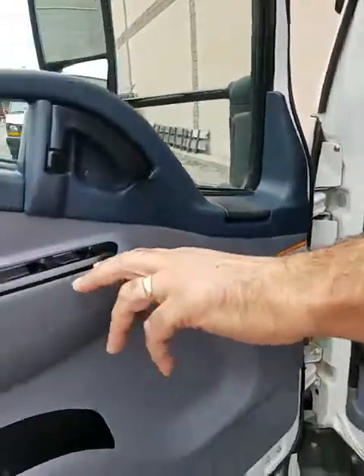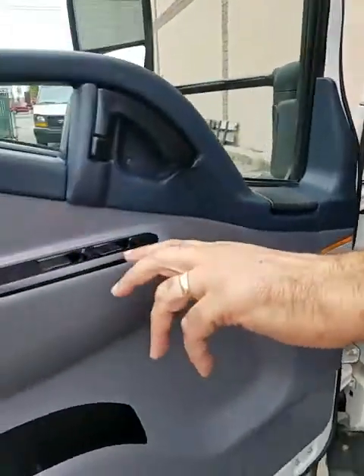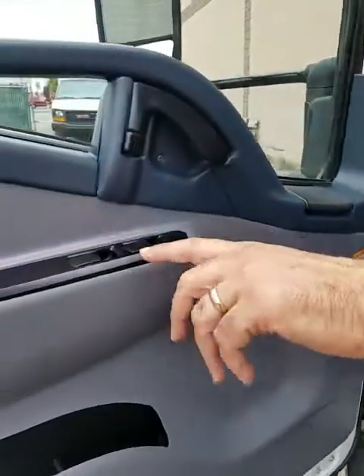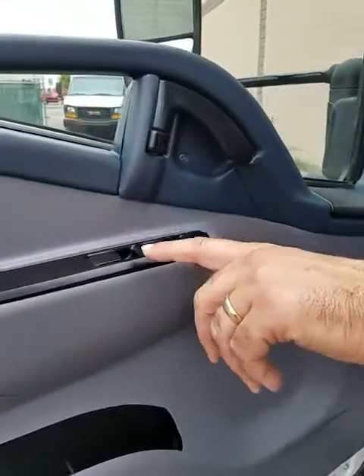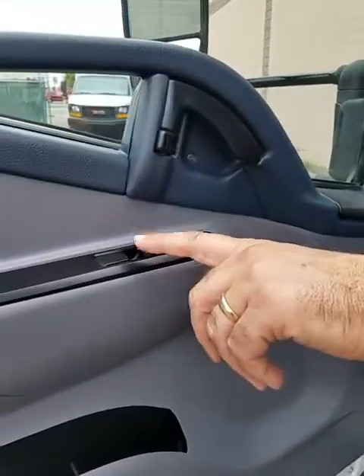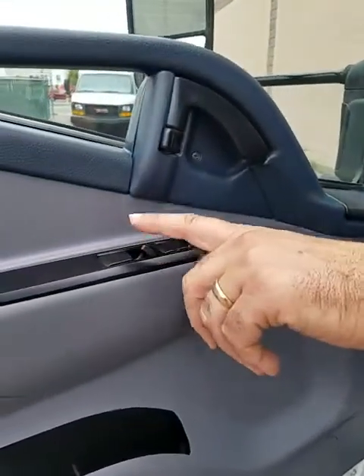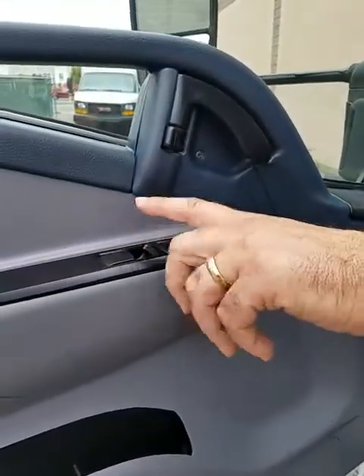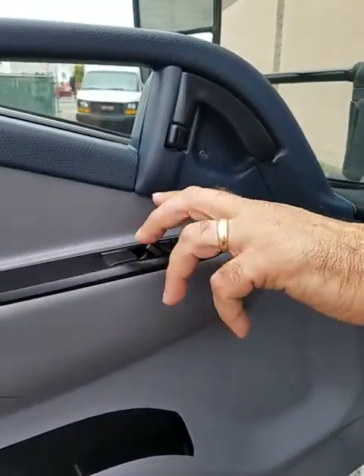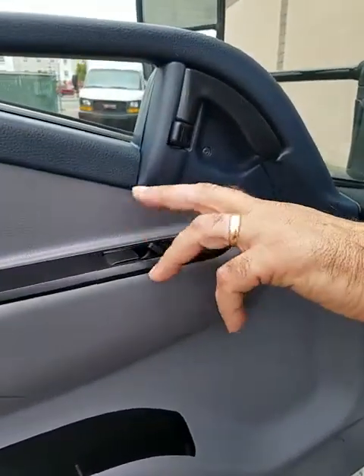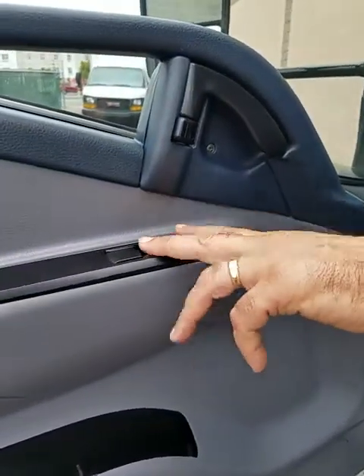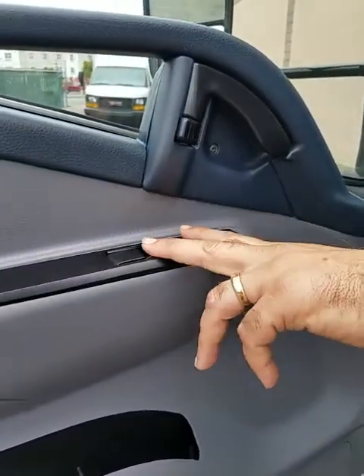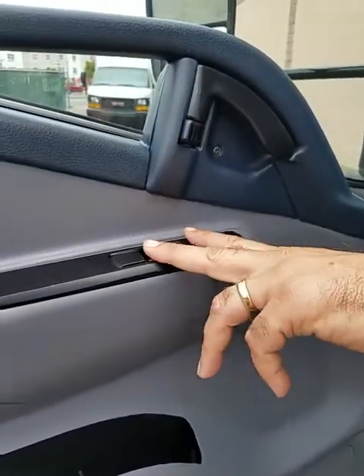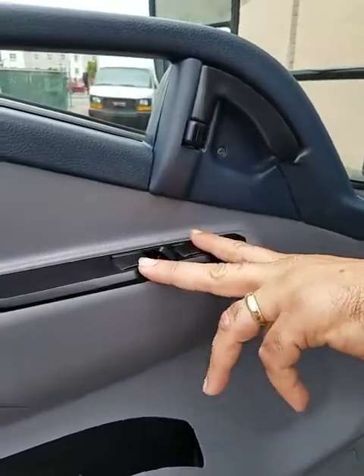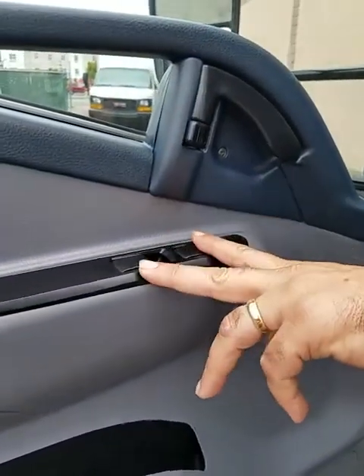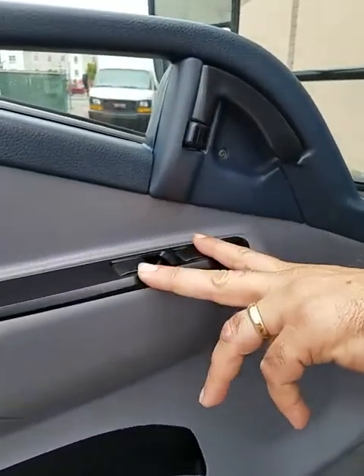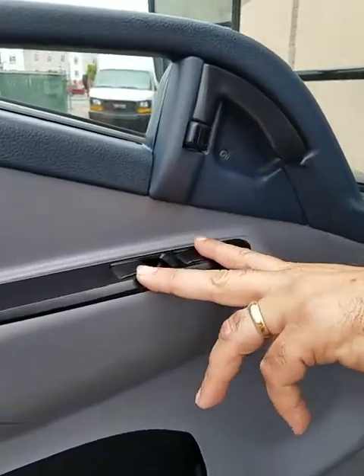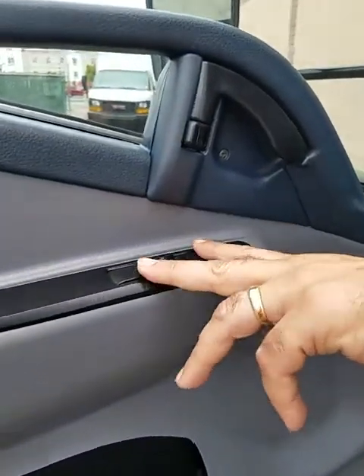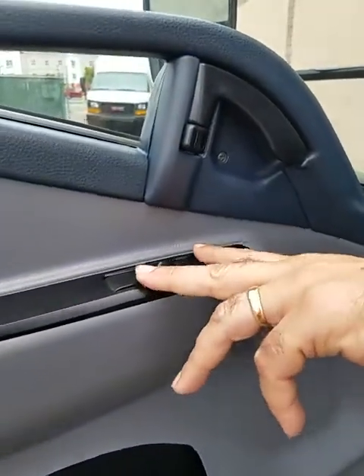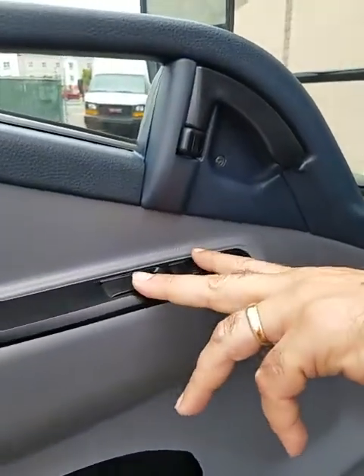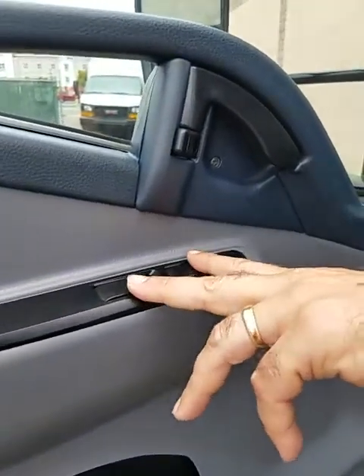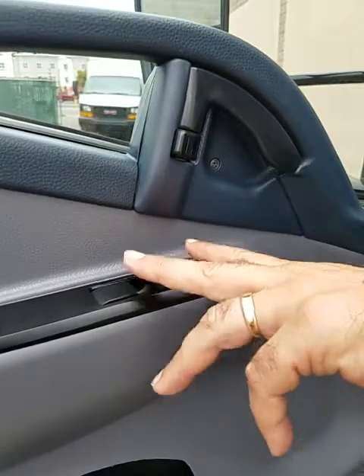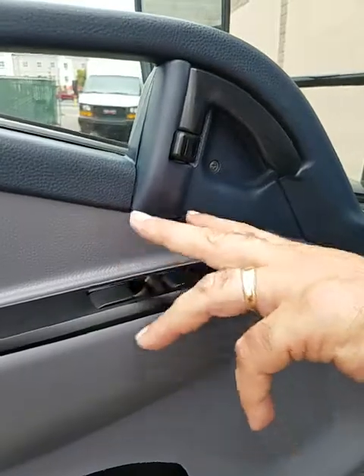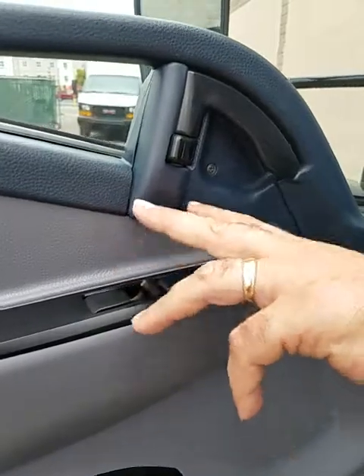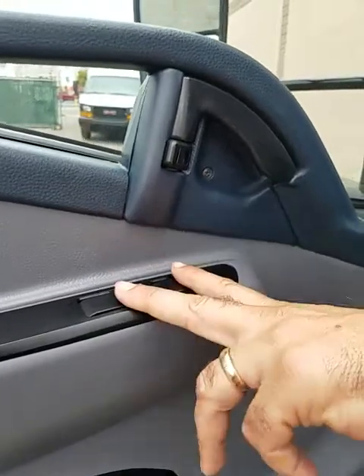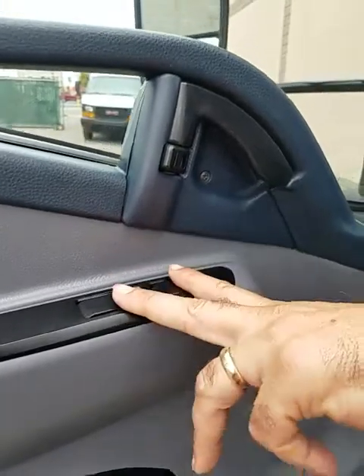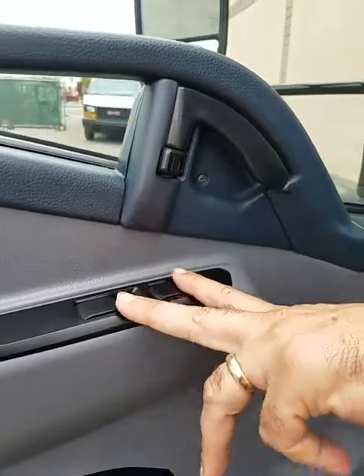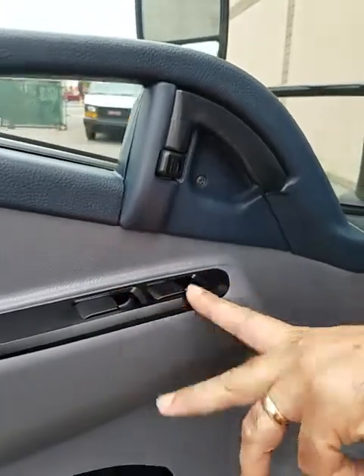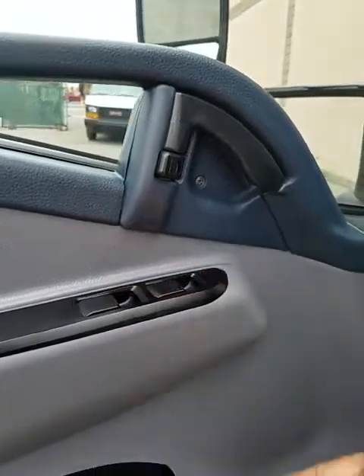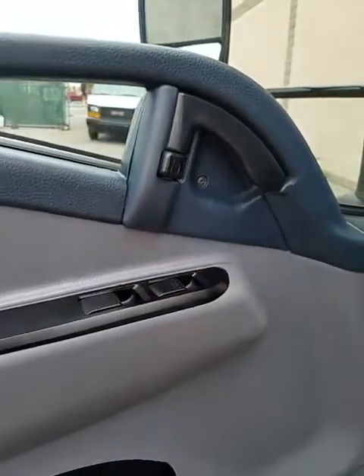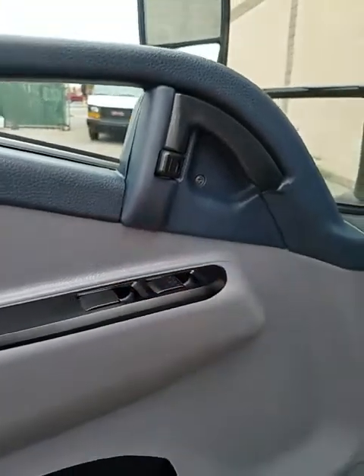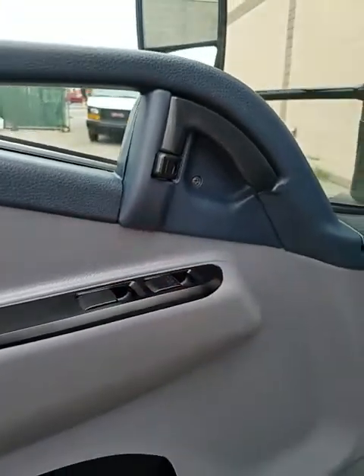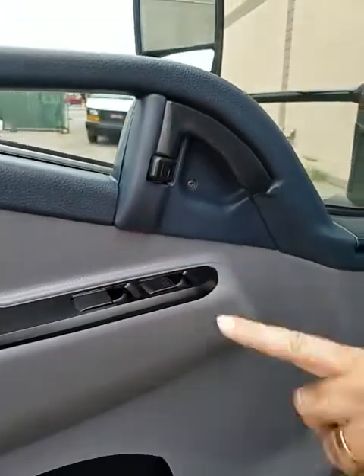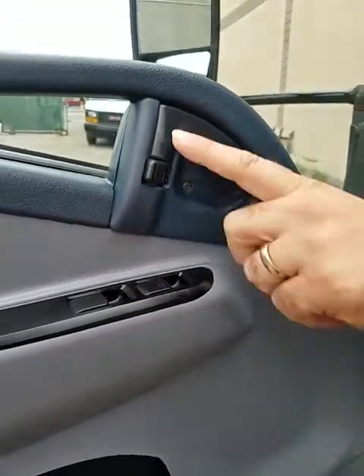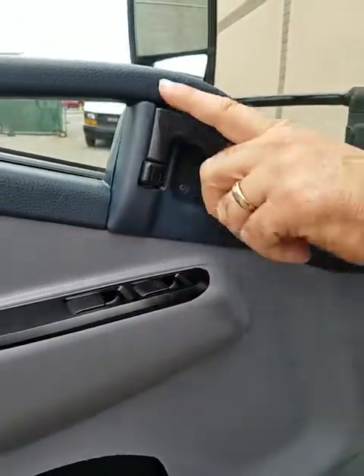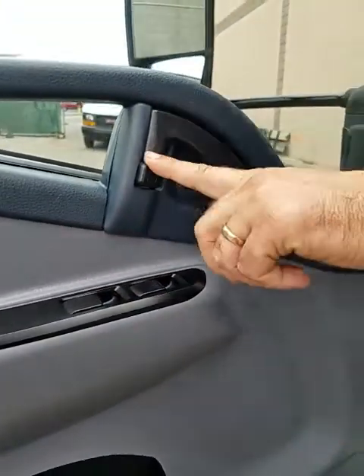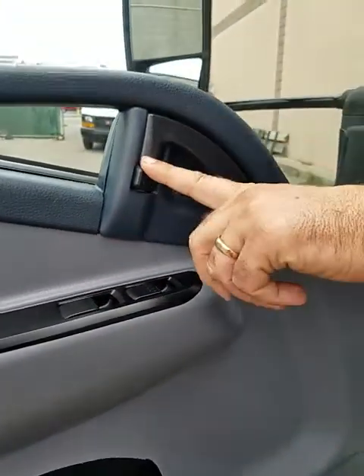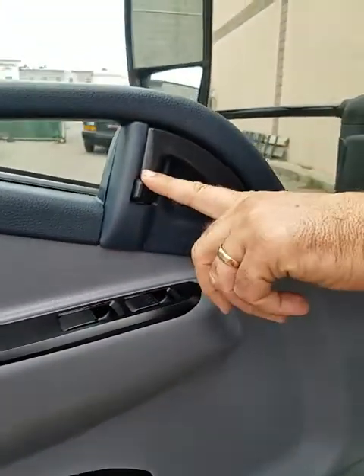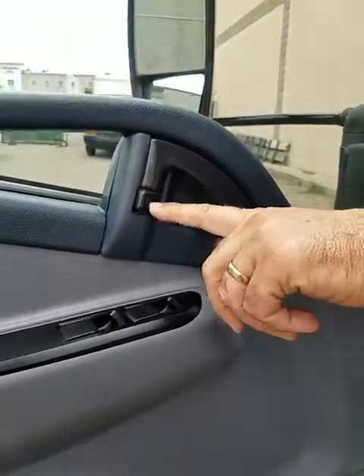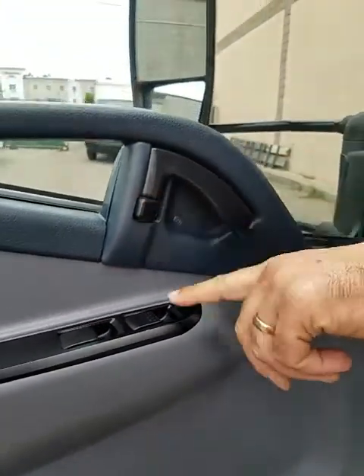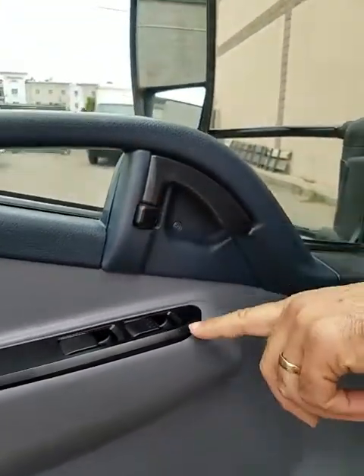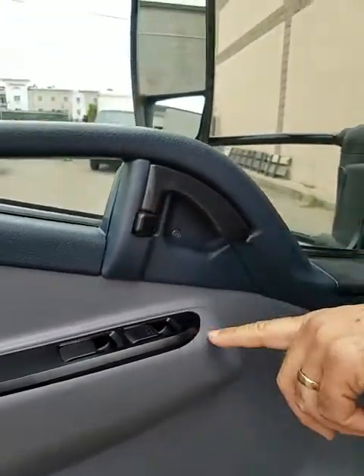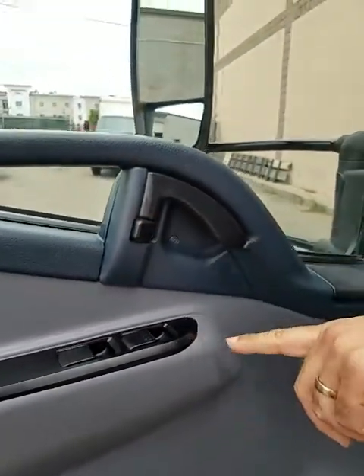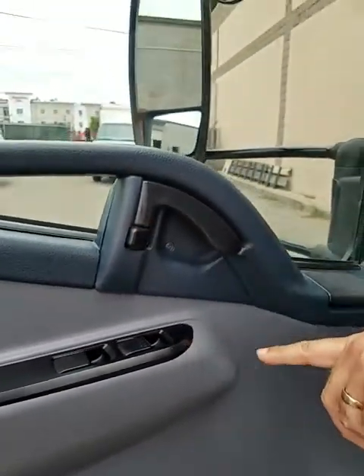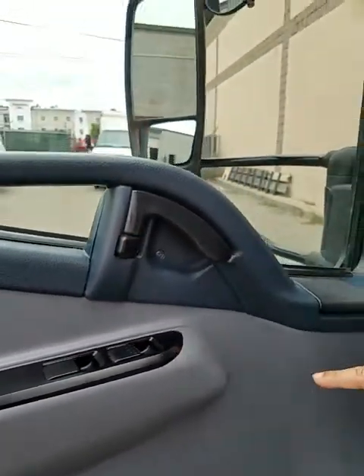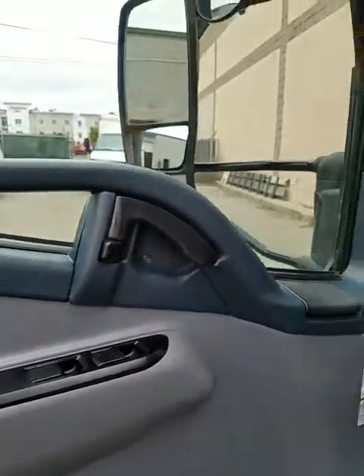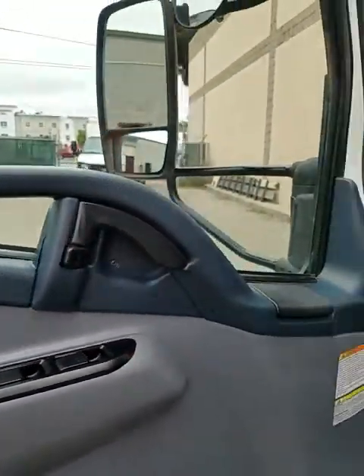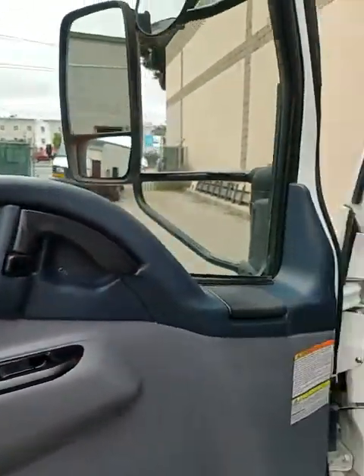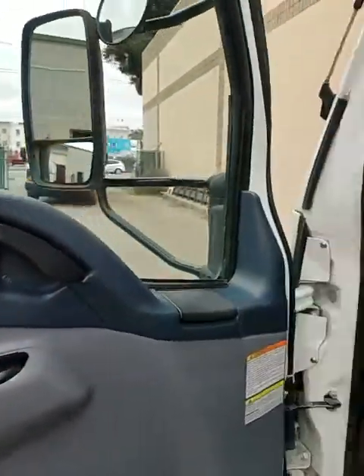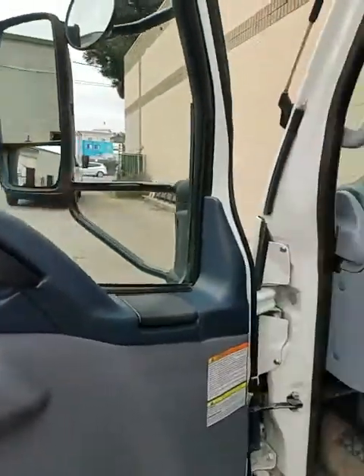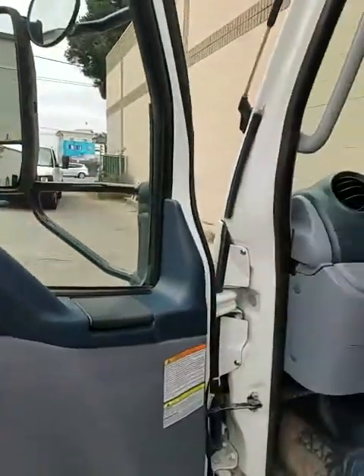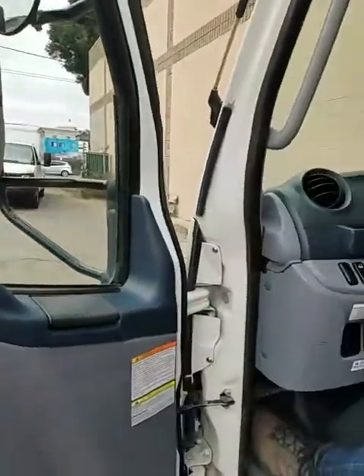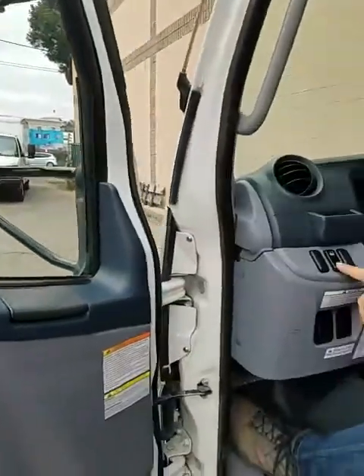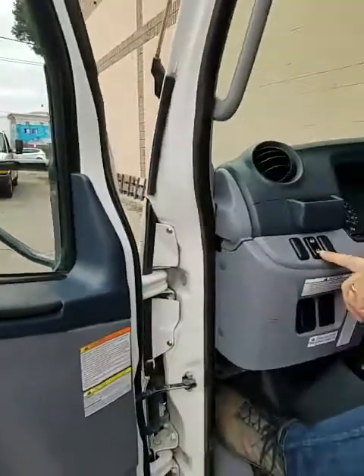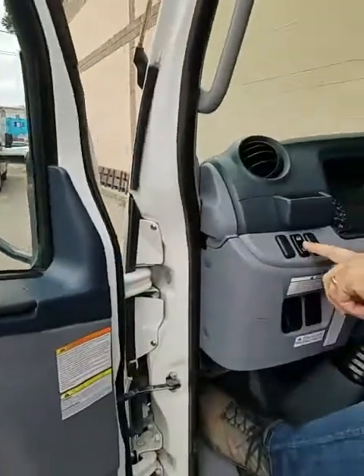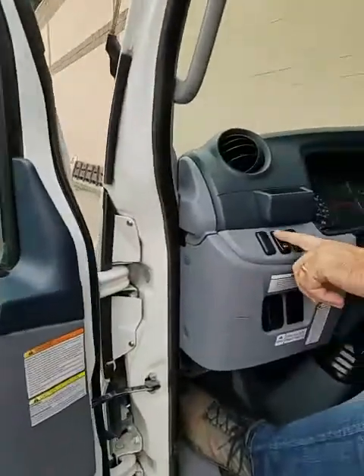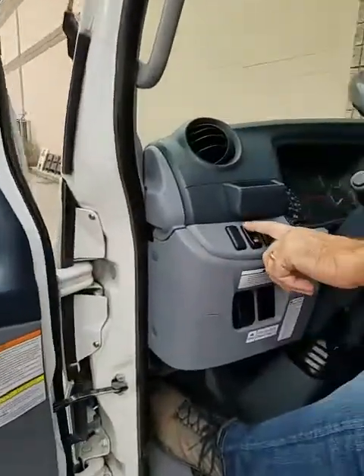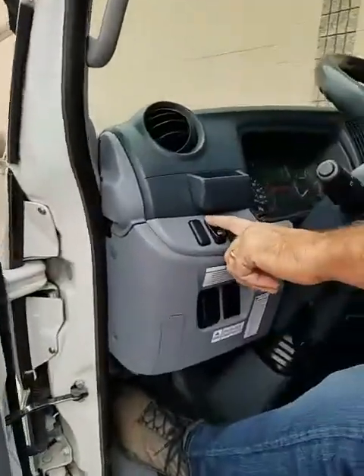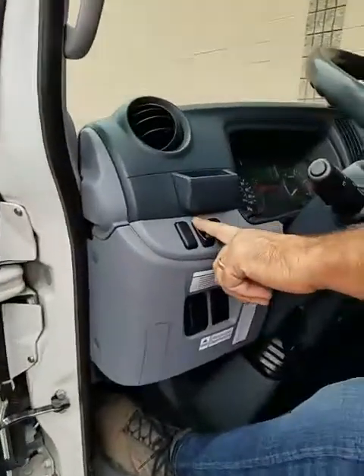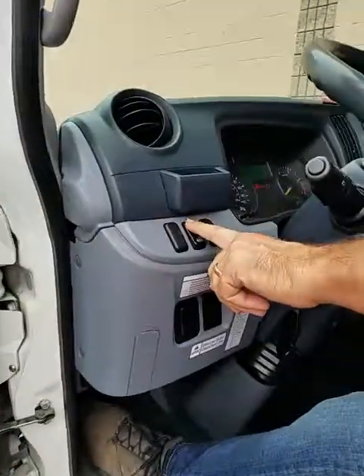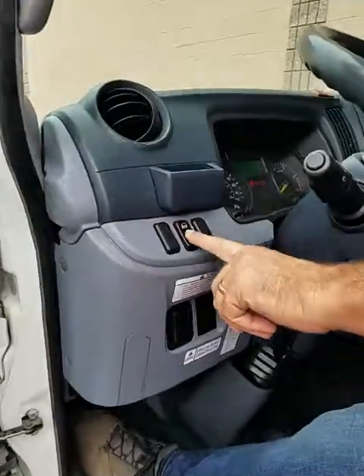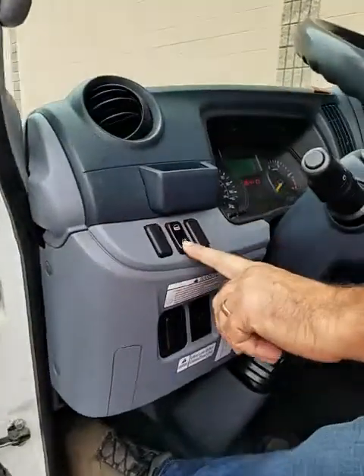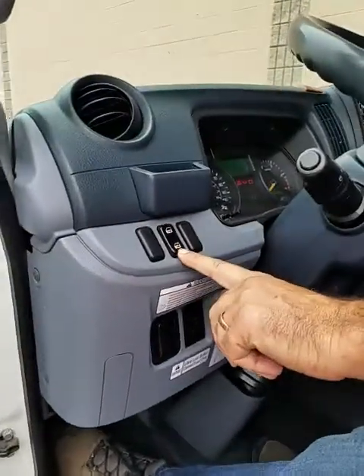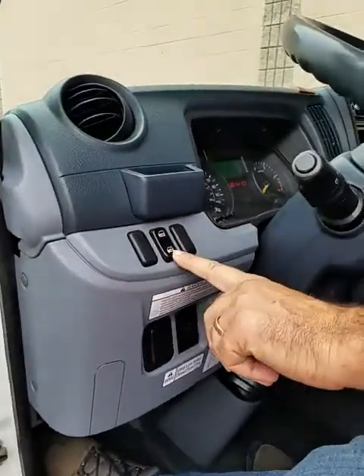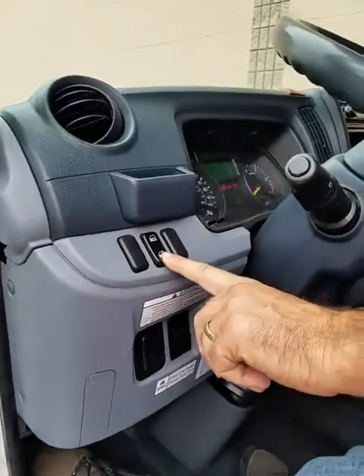This is the power door and power windows. This is the door lock. This is the power door lock switch.